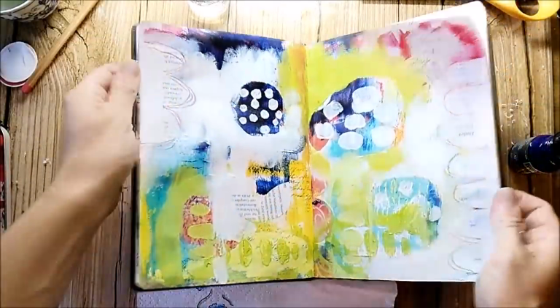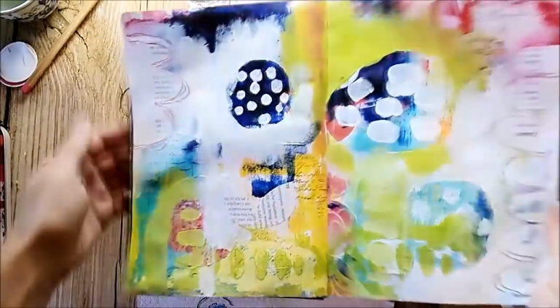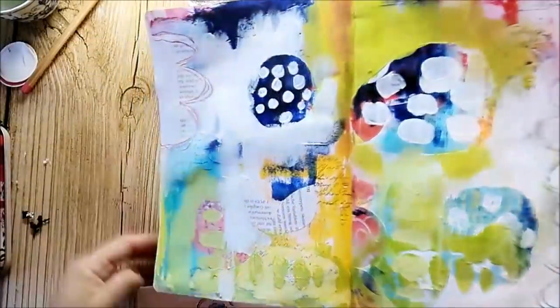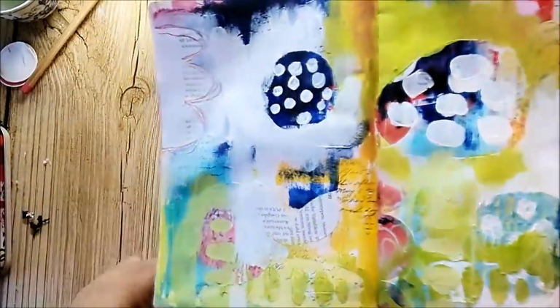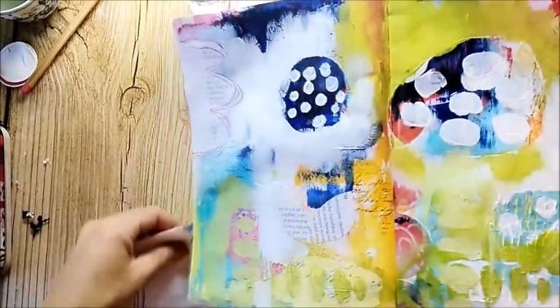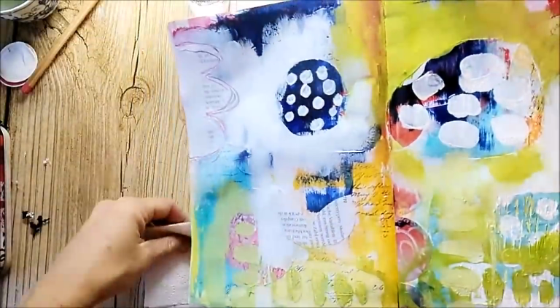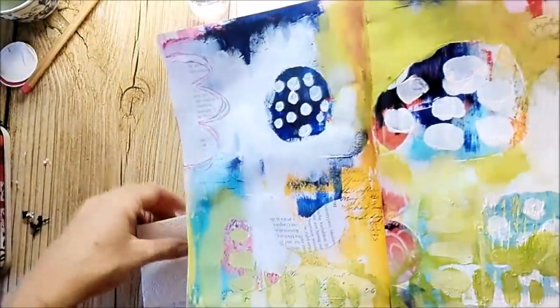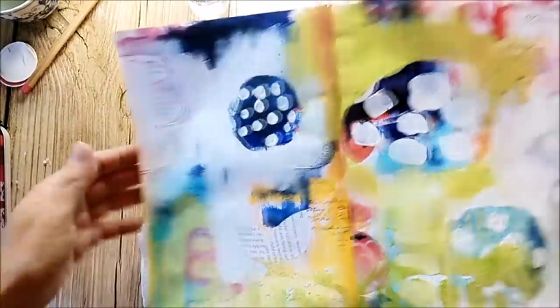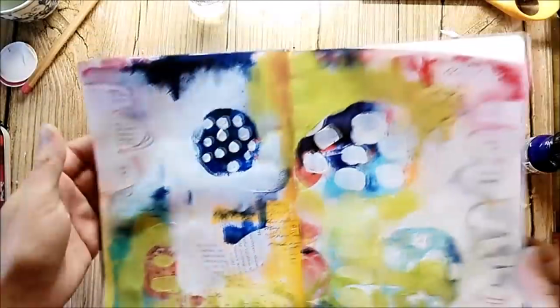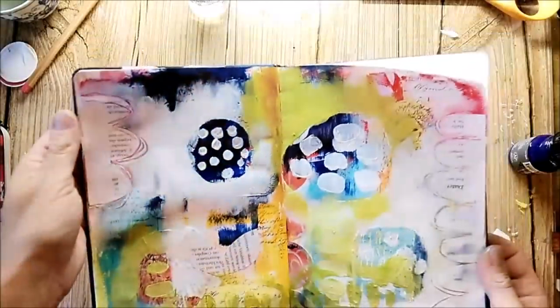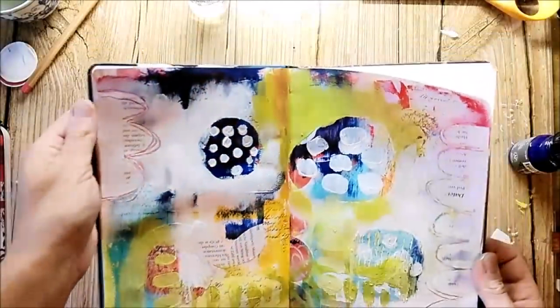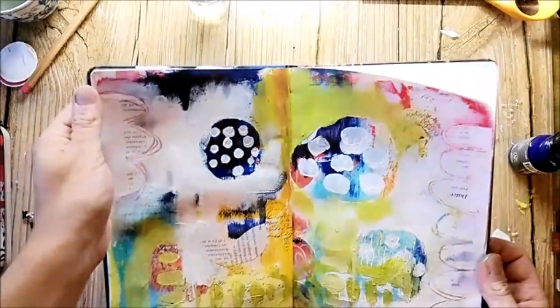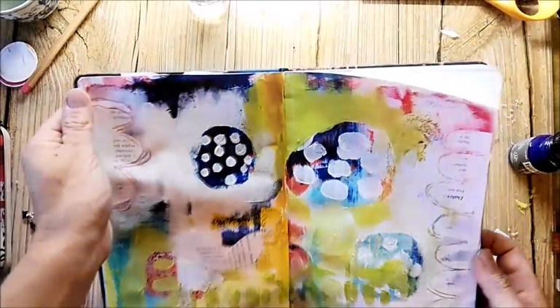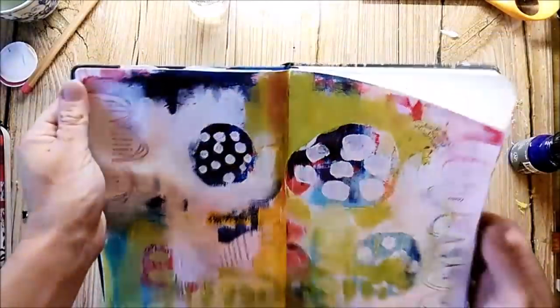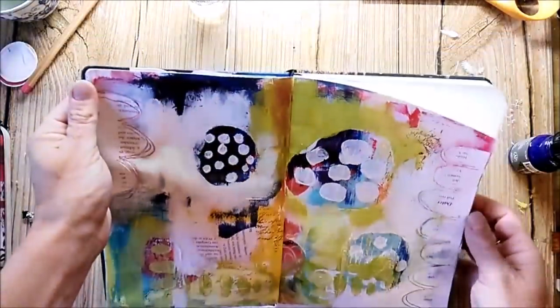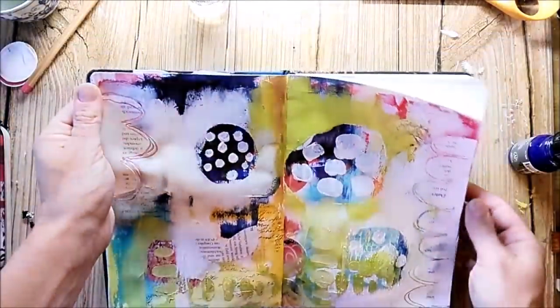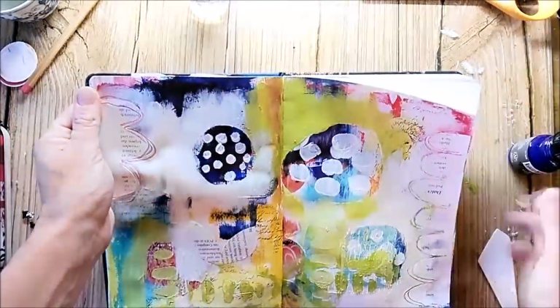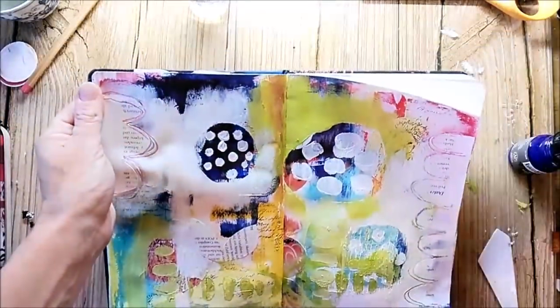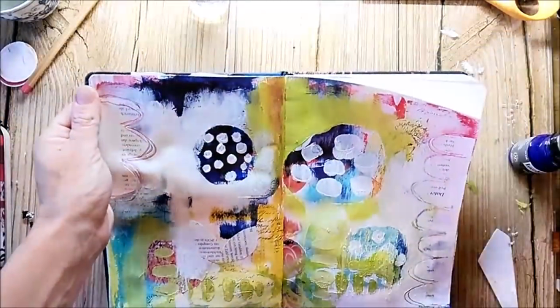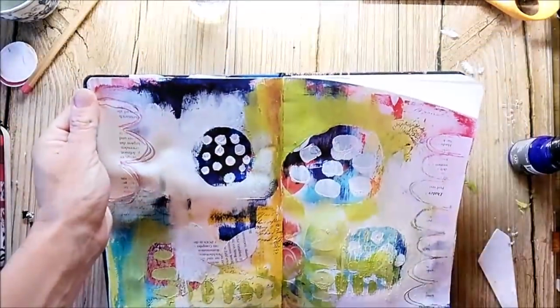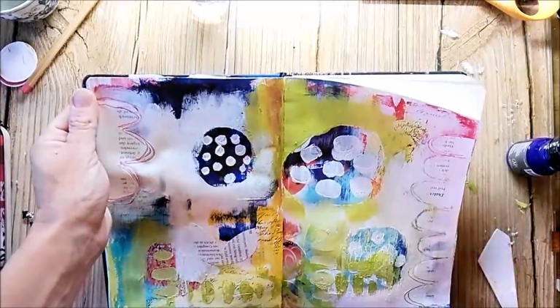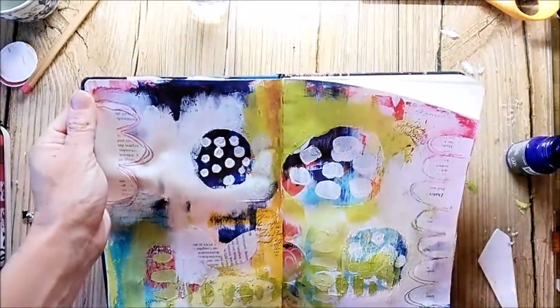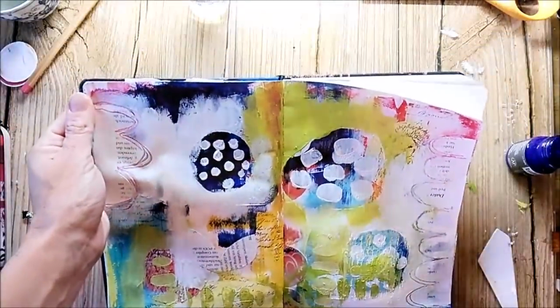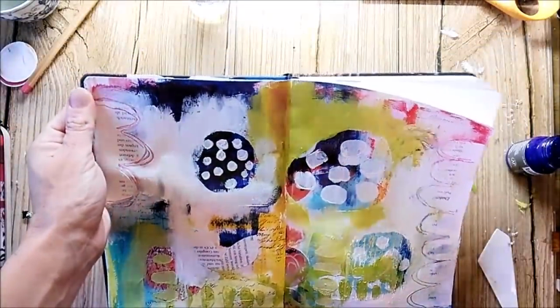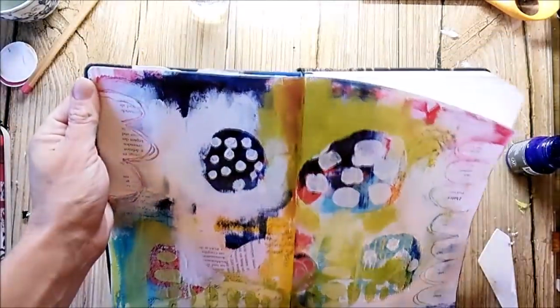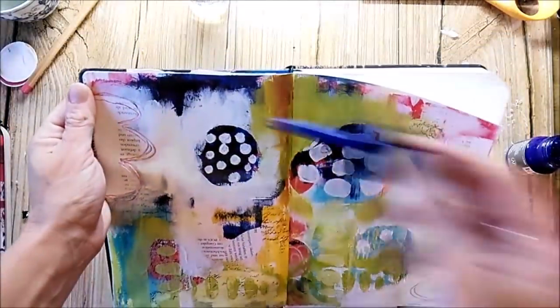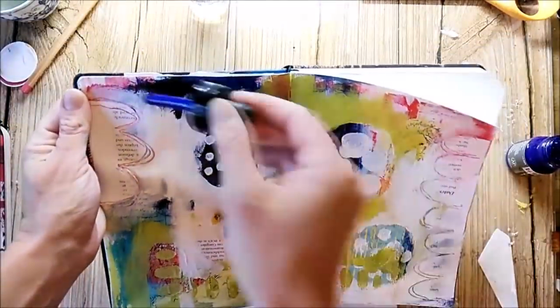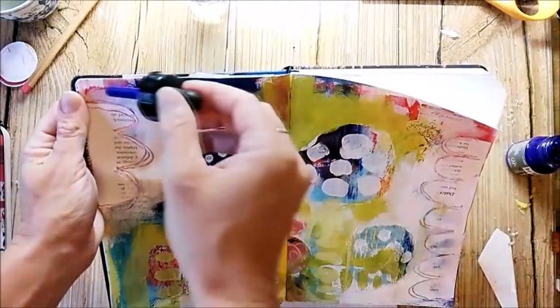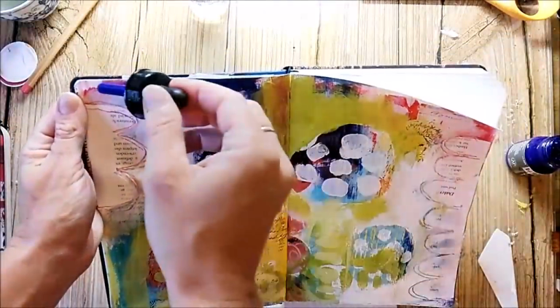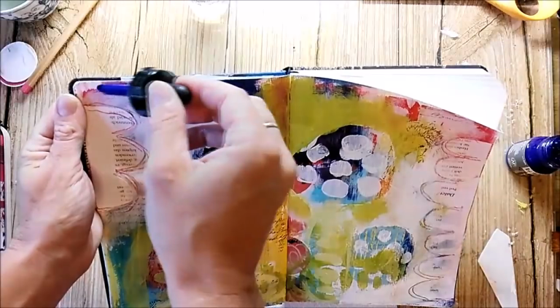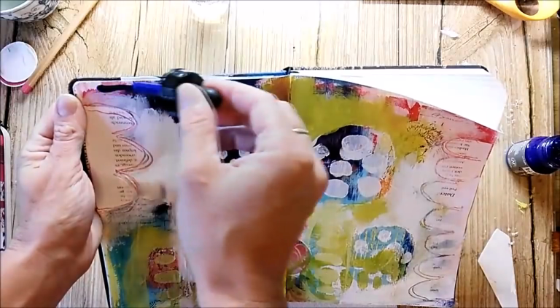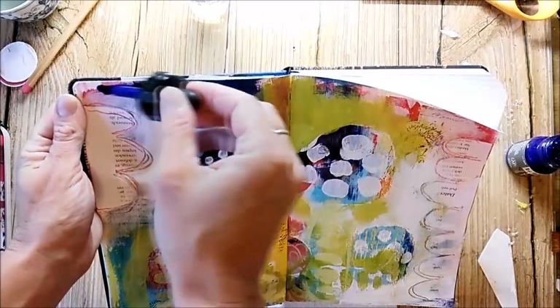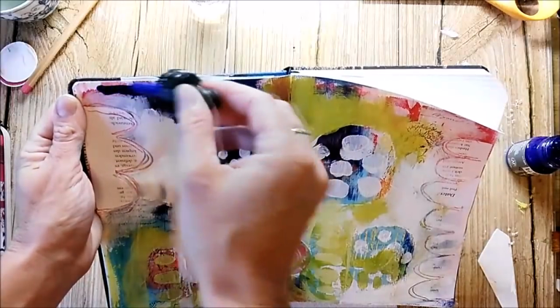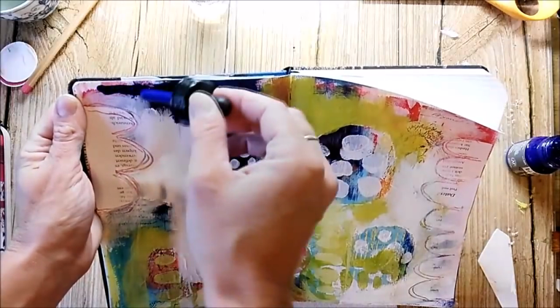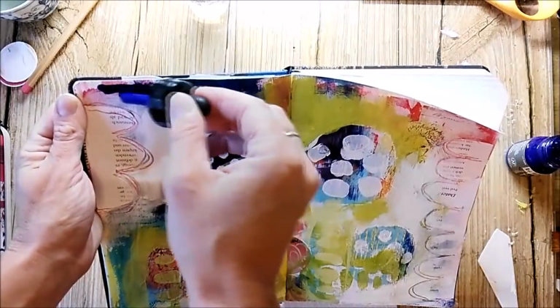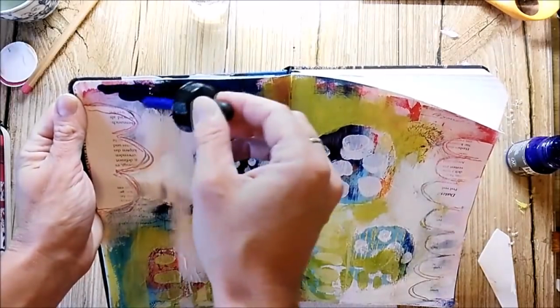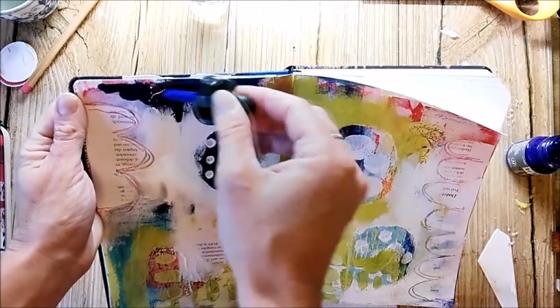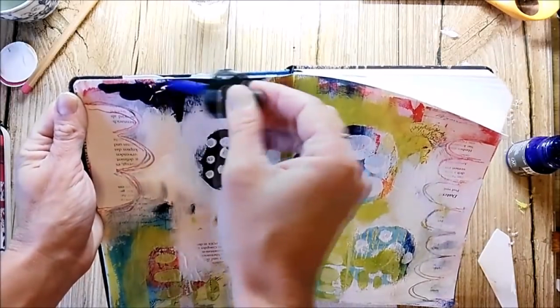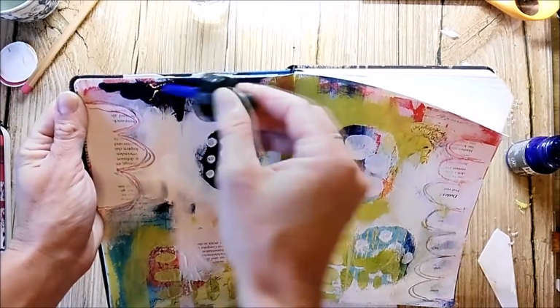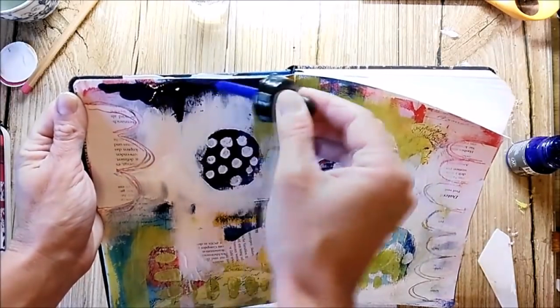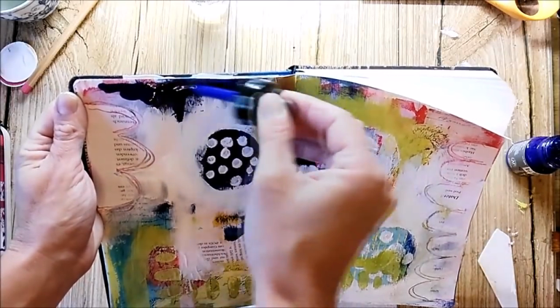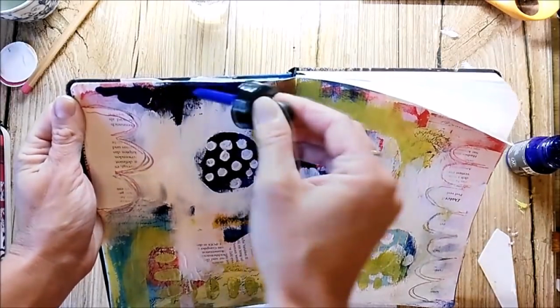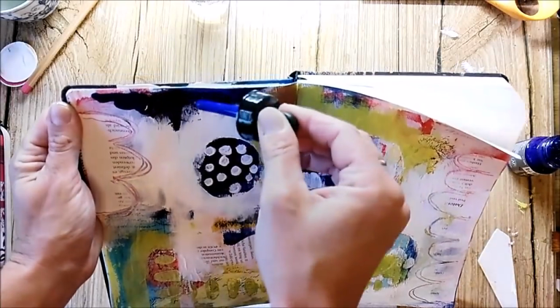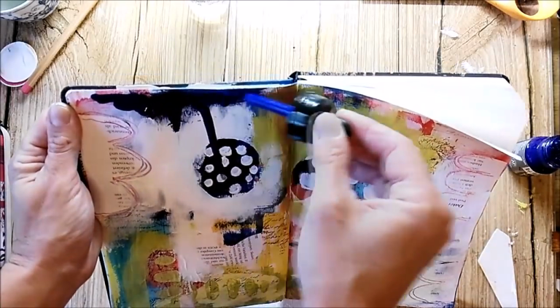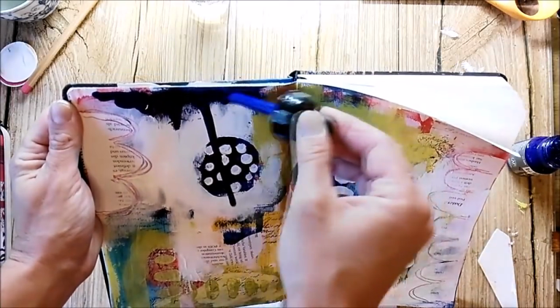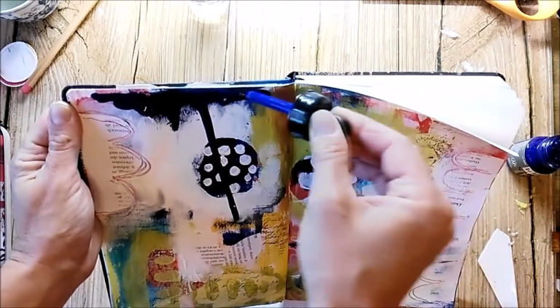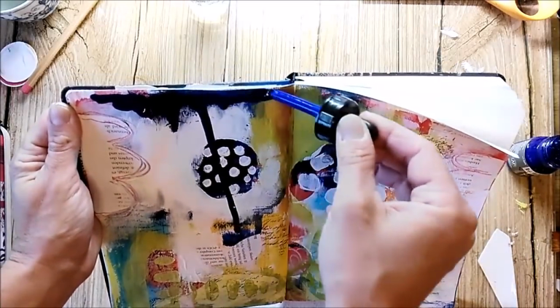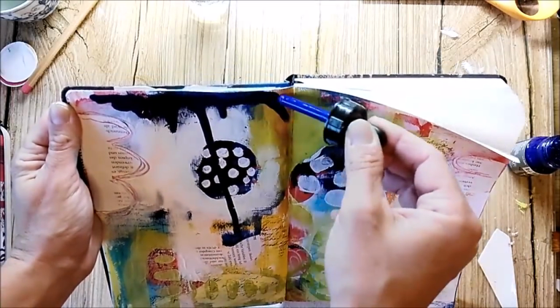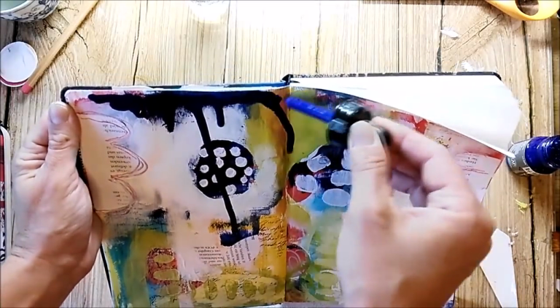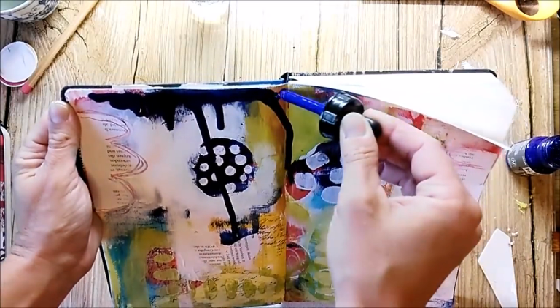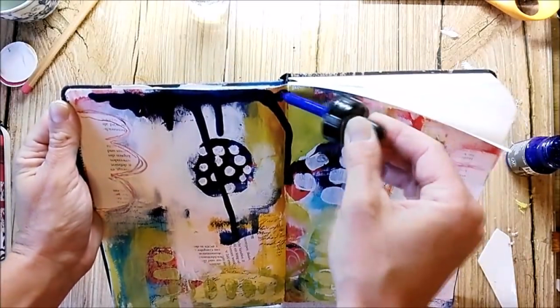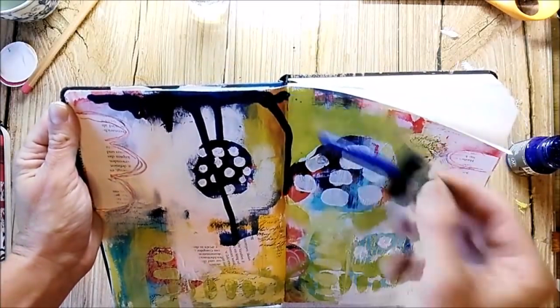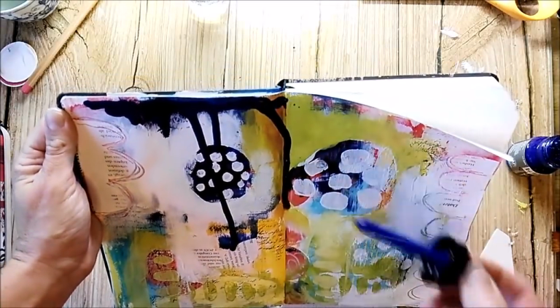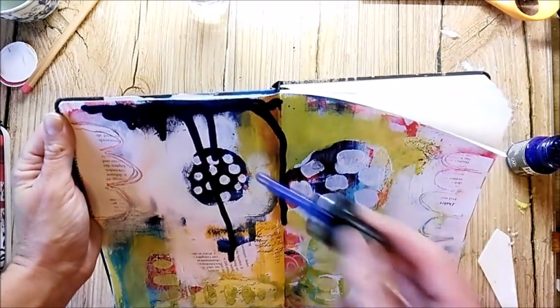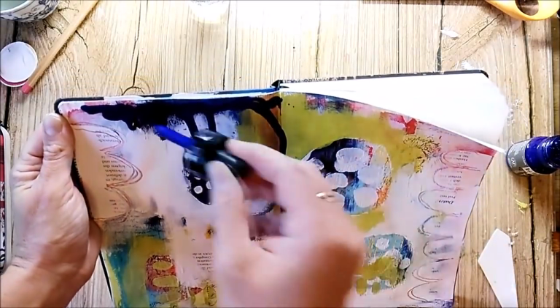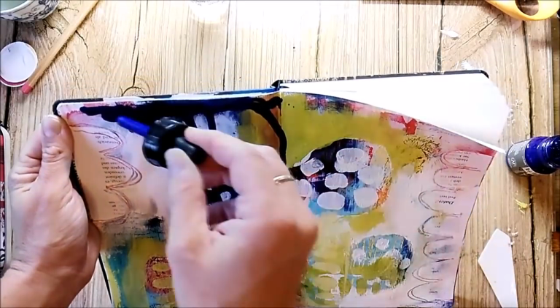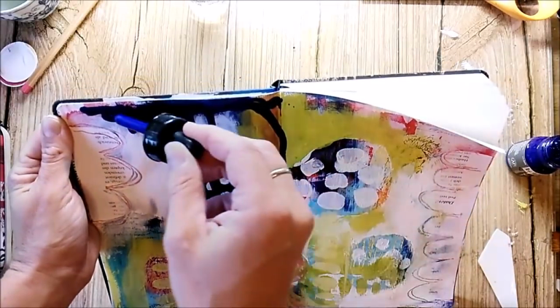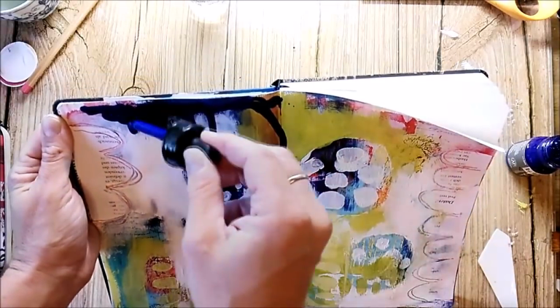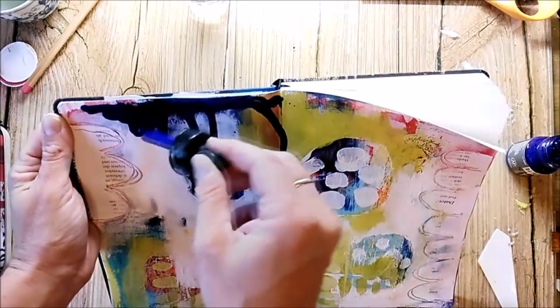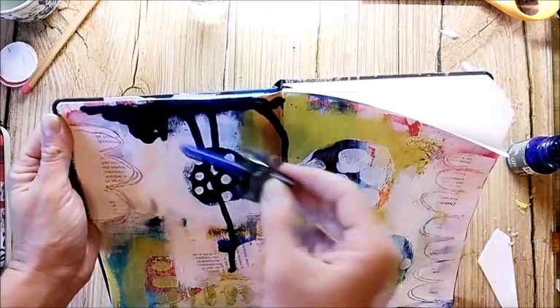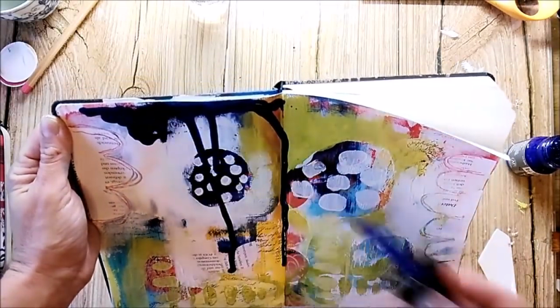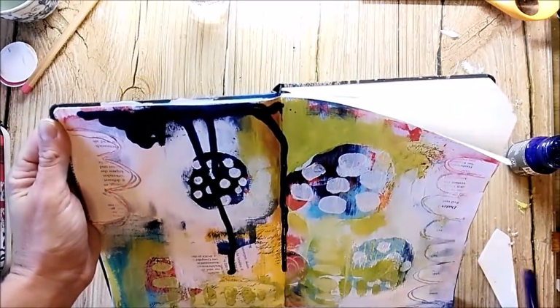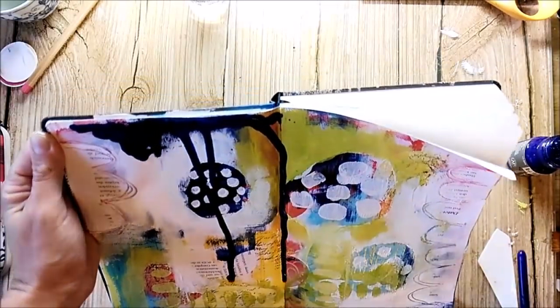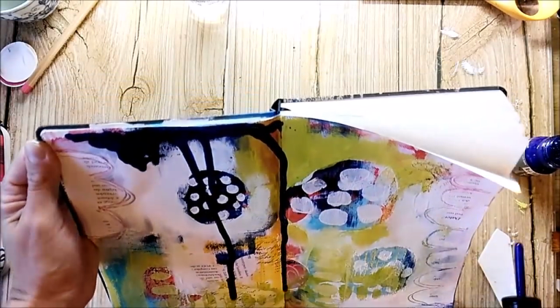I am still totally unhappy with the page, so I go in with some Liquitex ink.